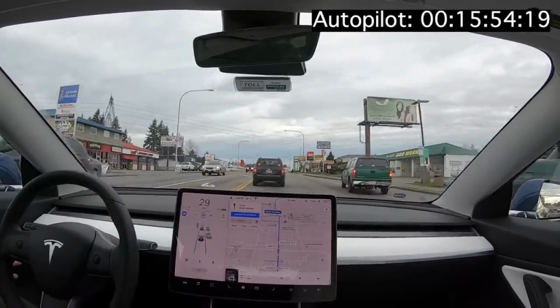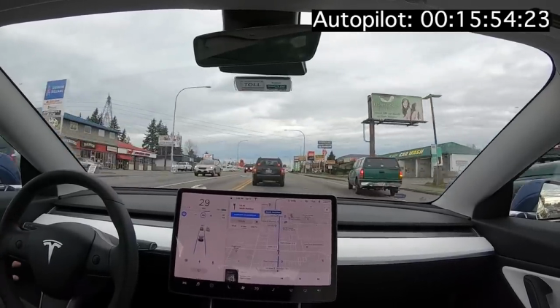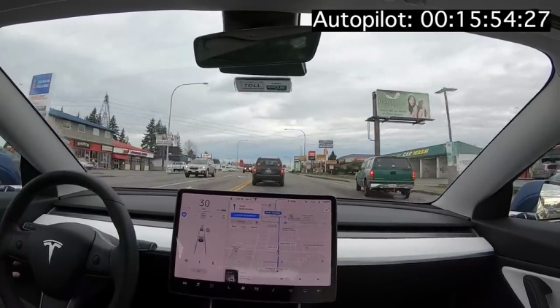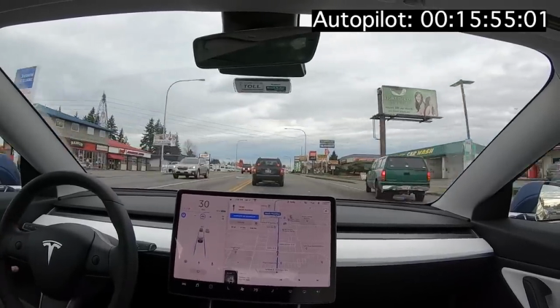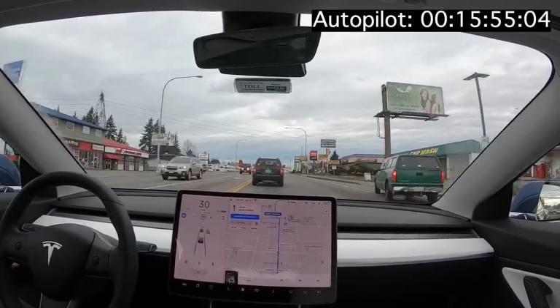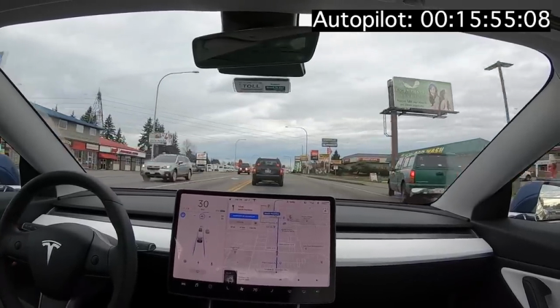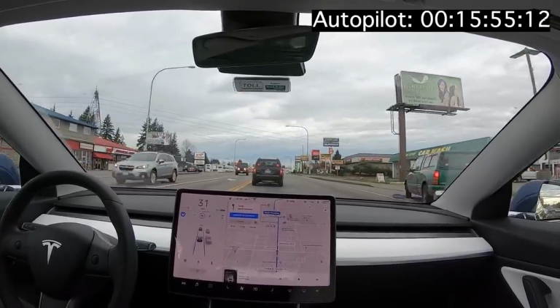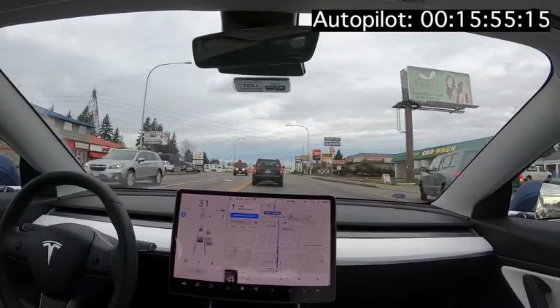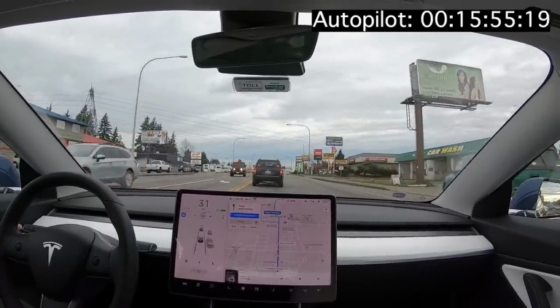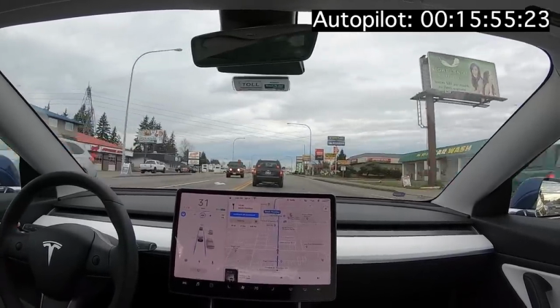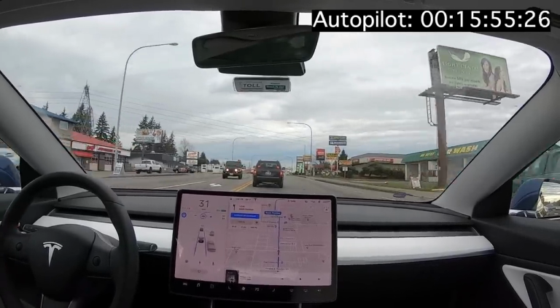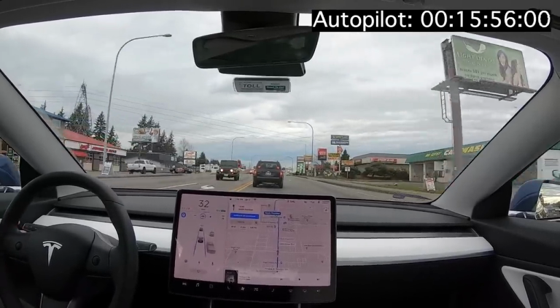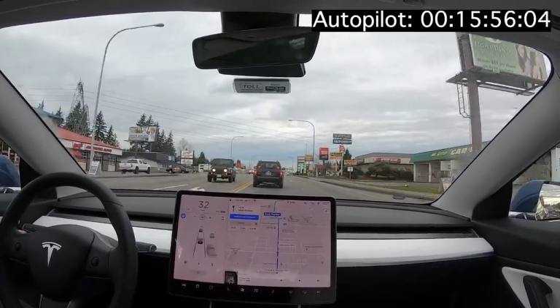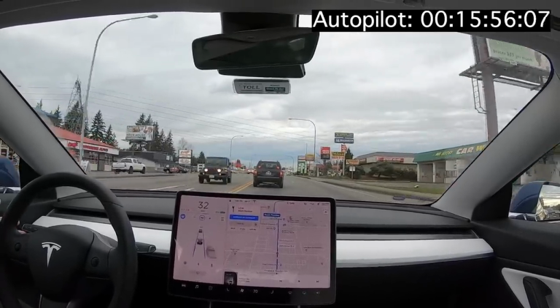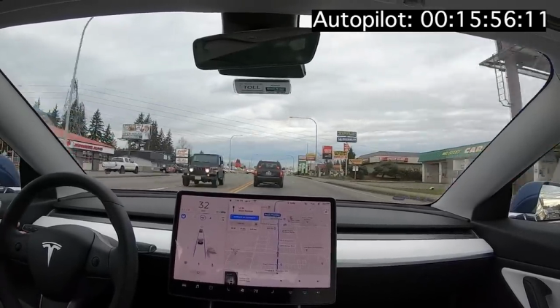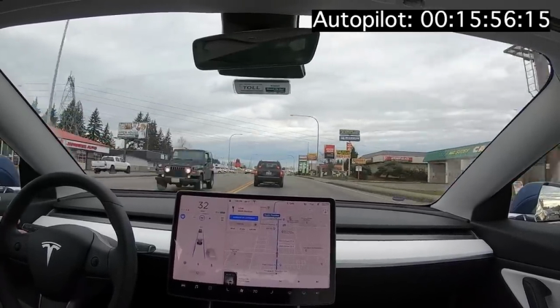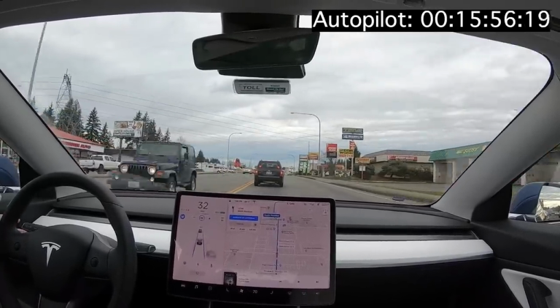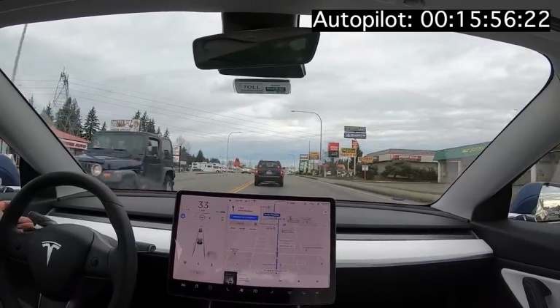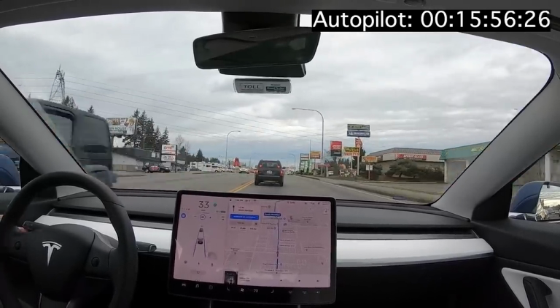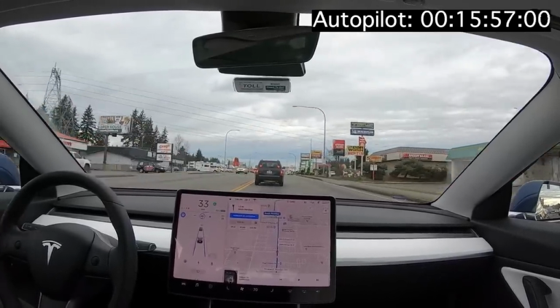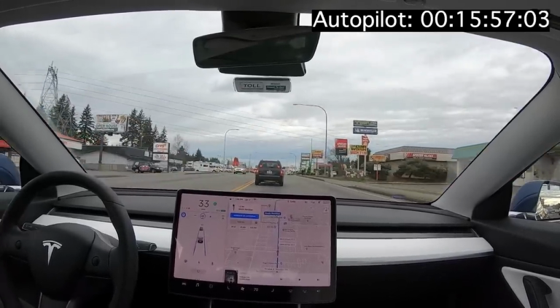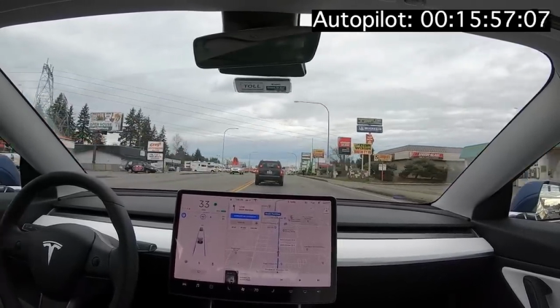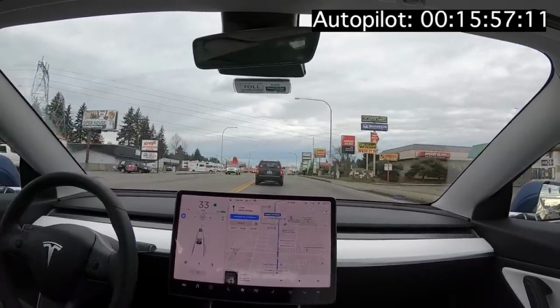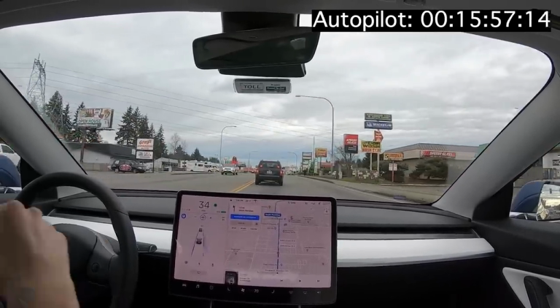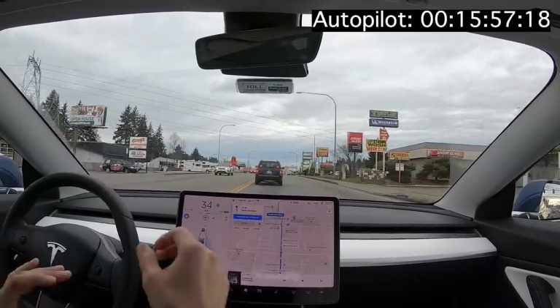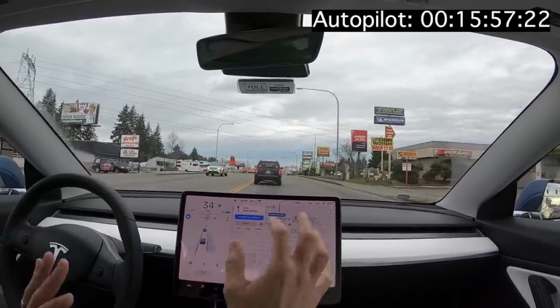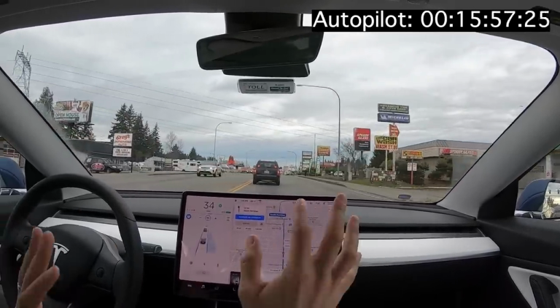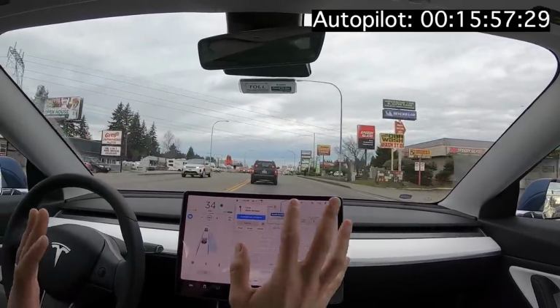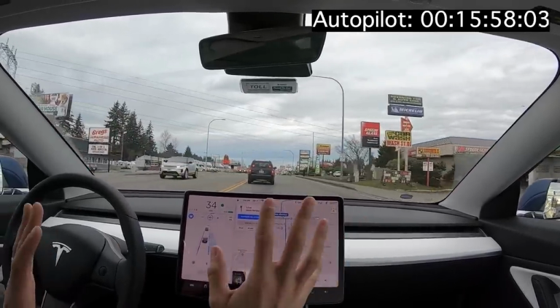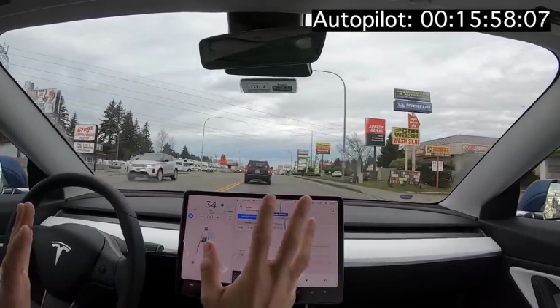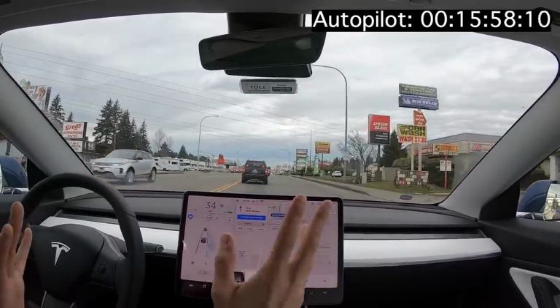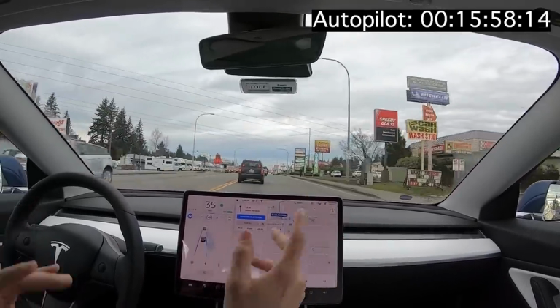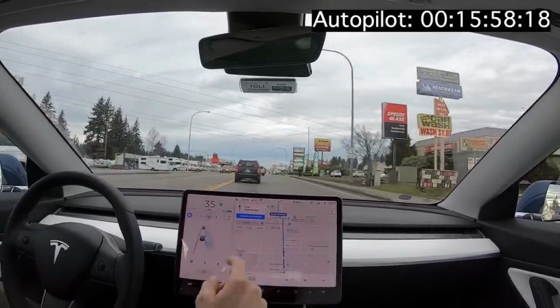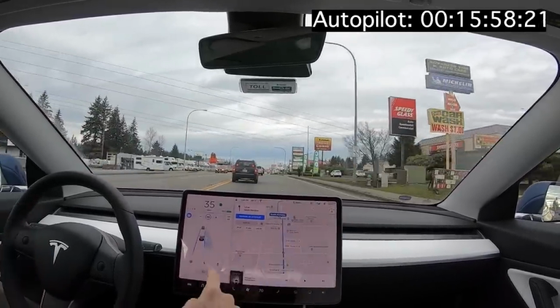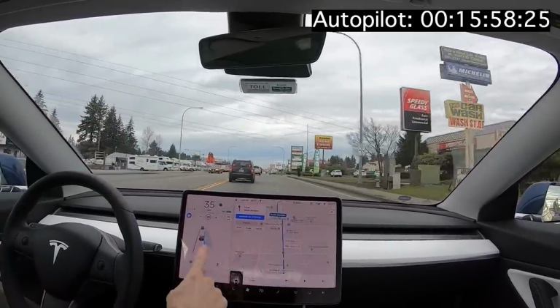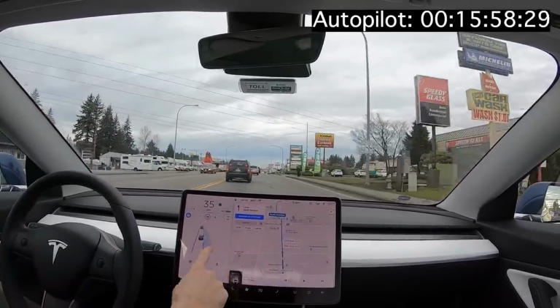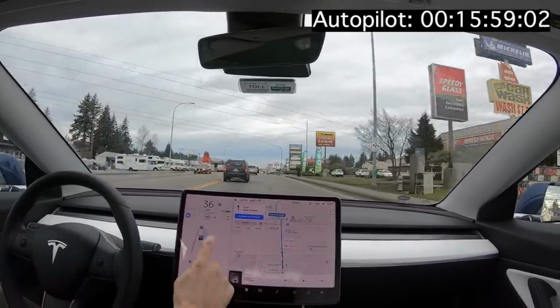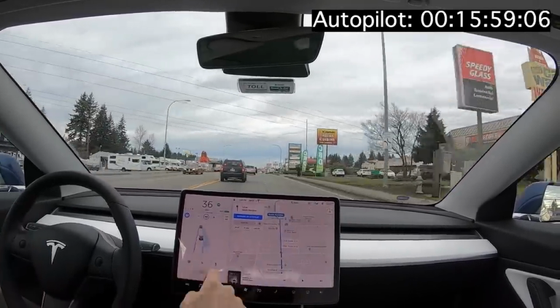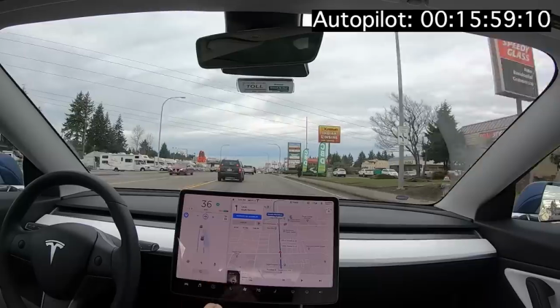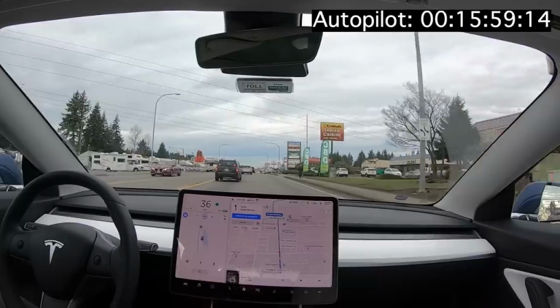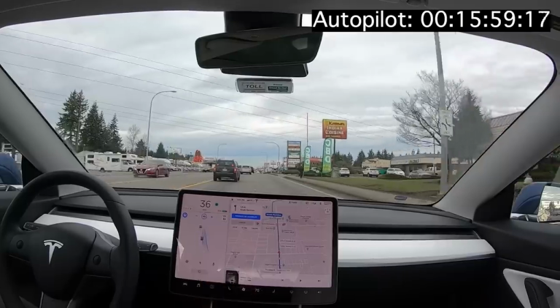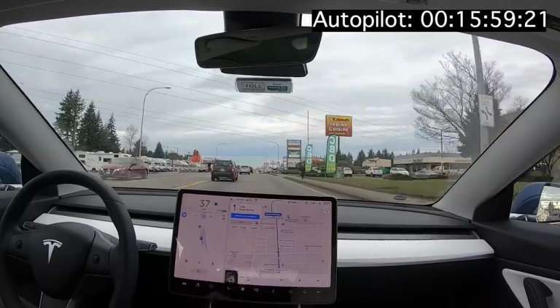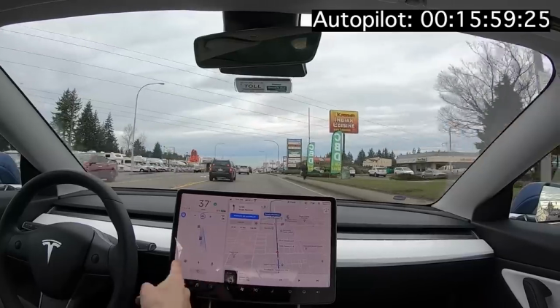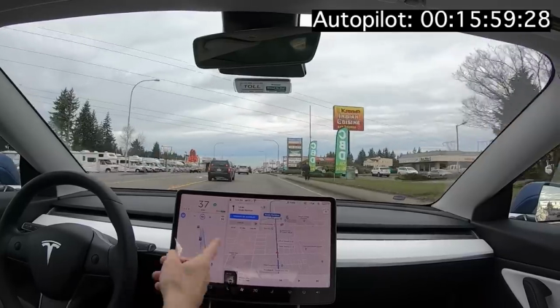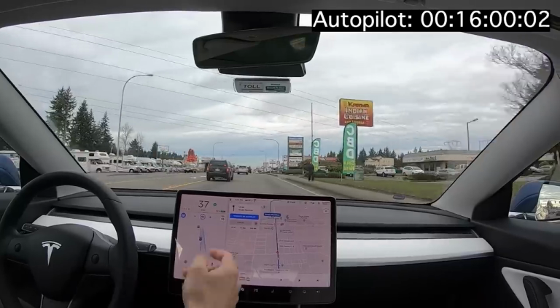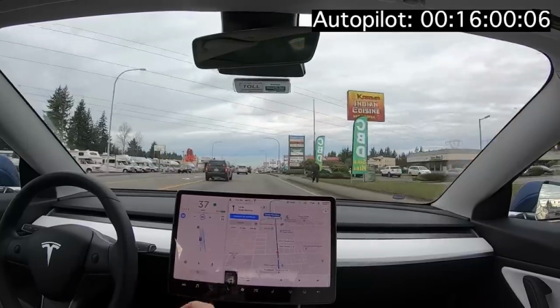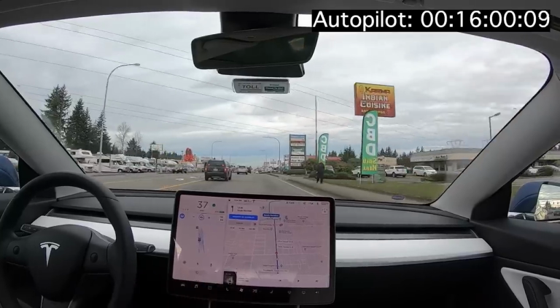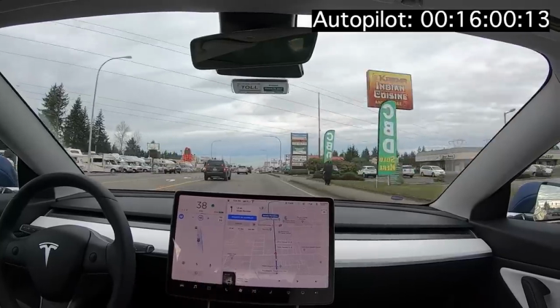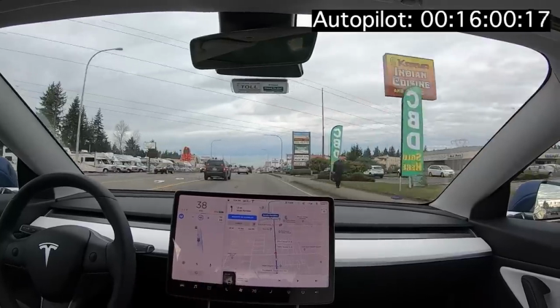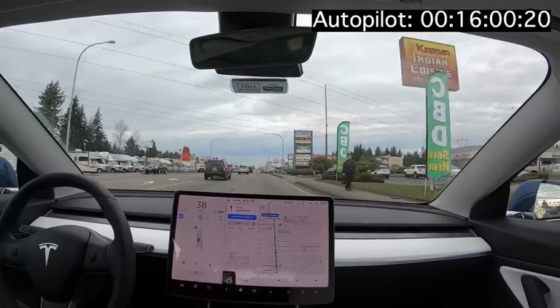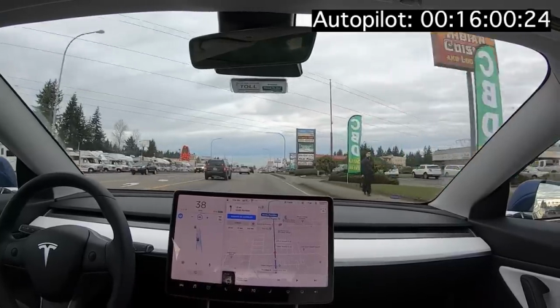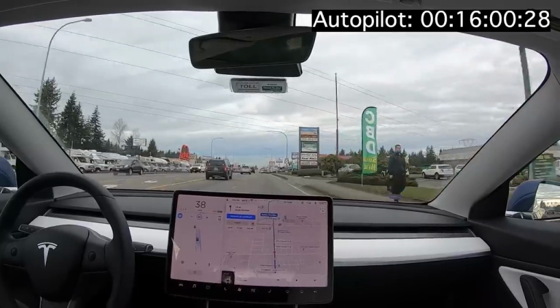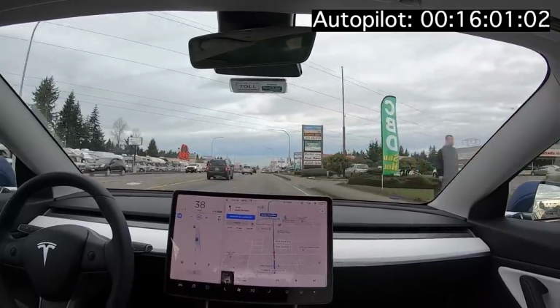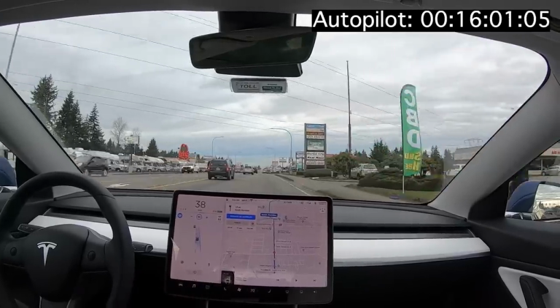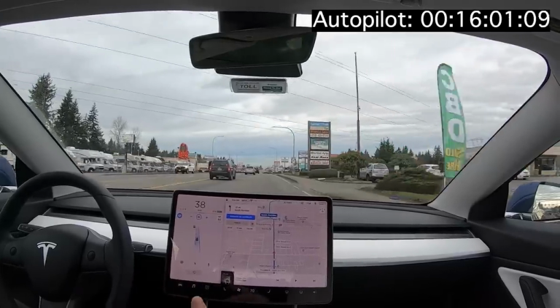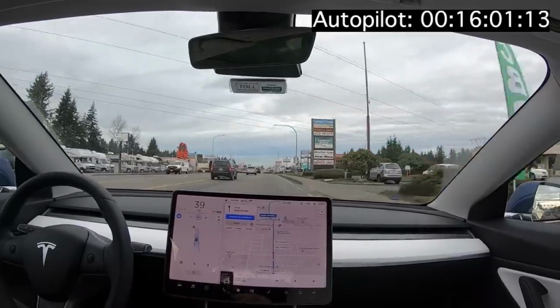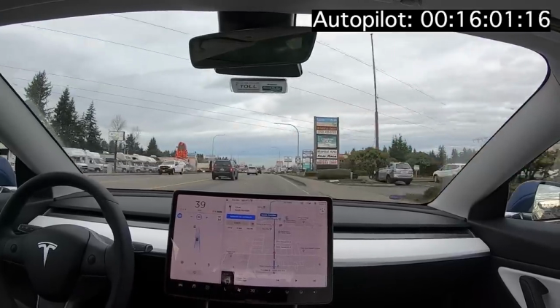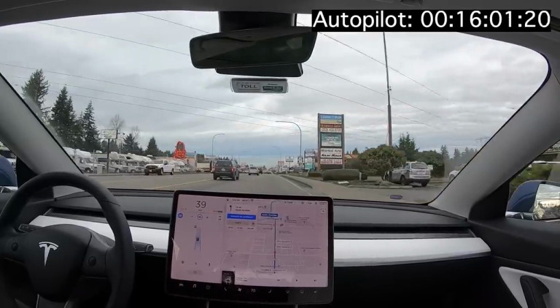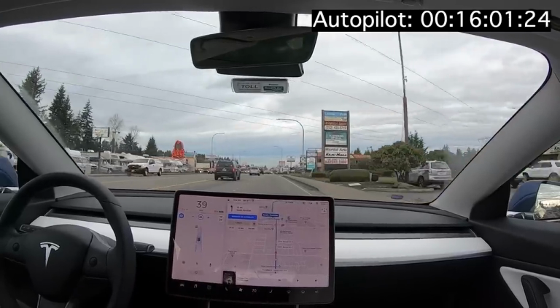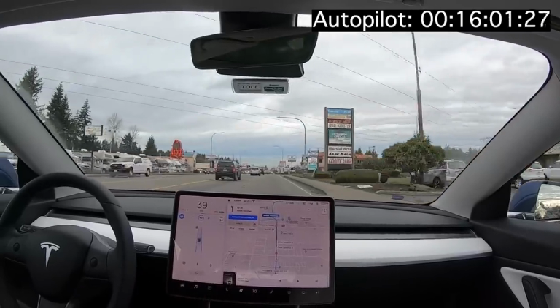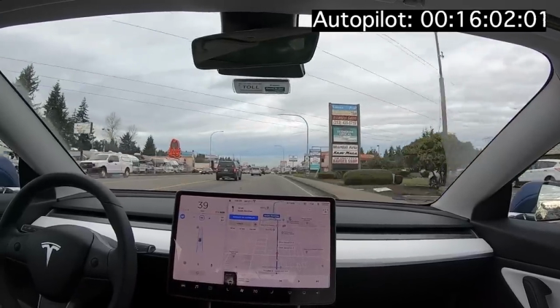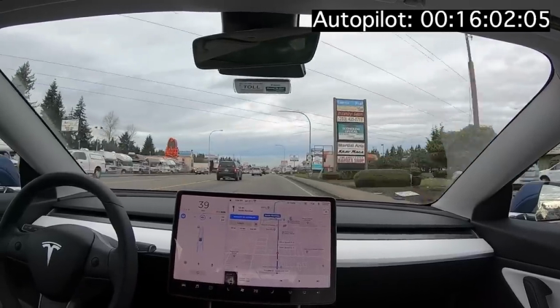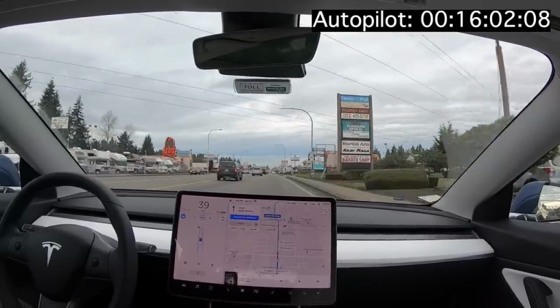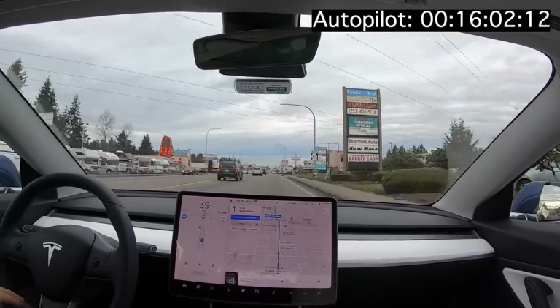So we're about to get onto the freeway. I'm going to do a manual lane change up here — it's going to do its thing. You can see it left plenty of good space there.